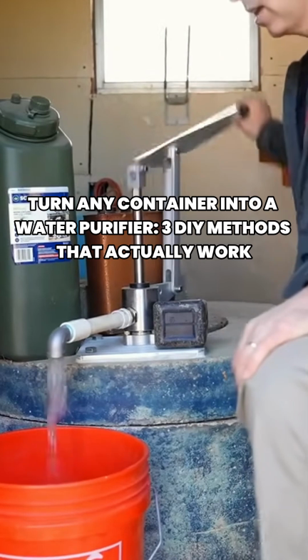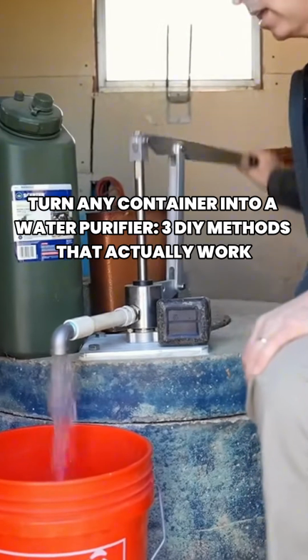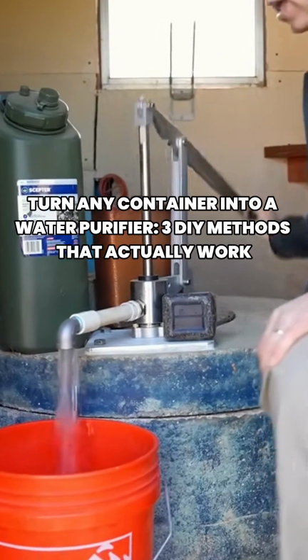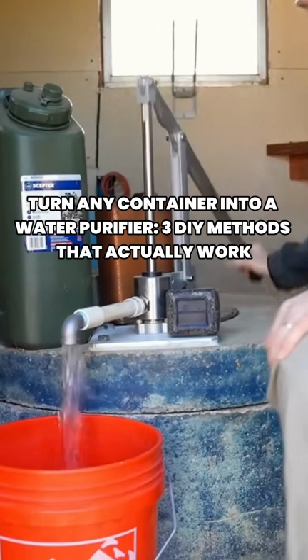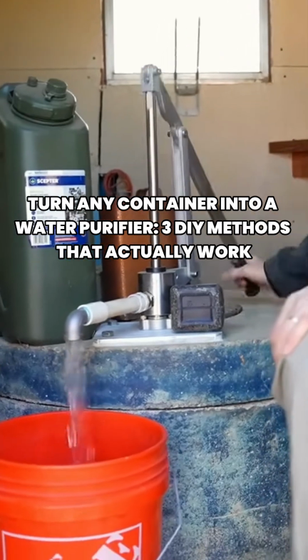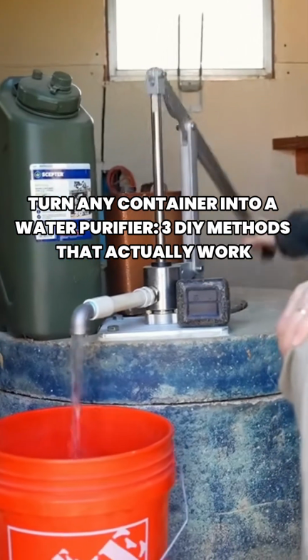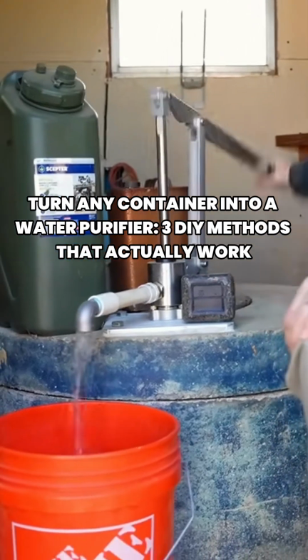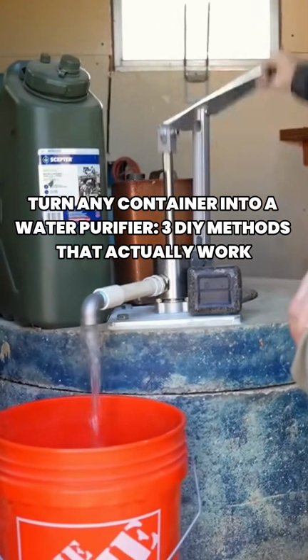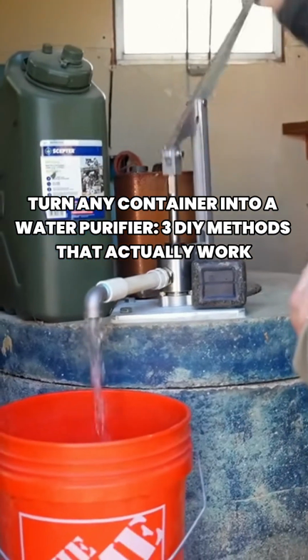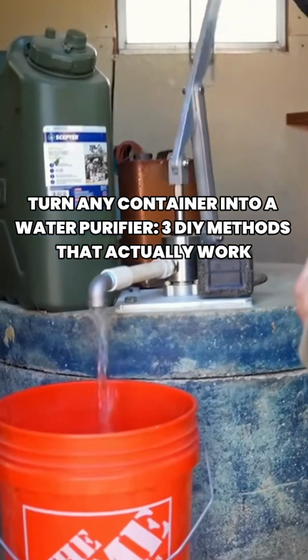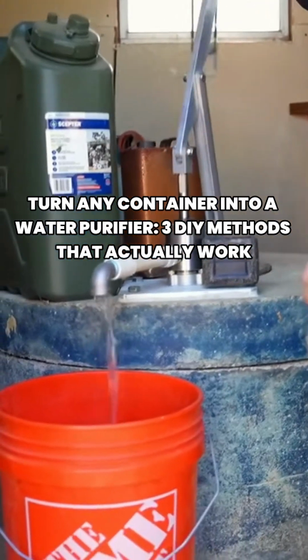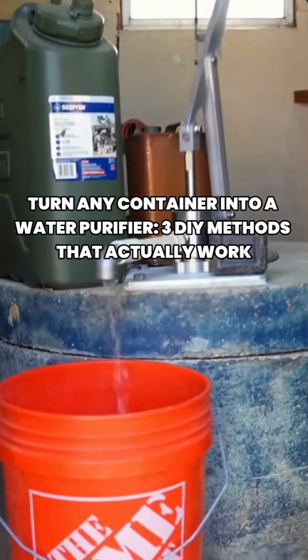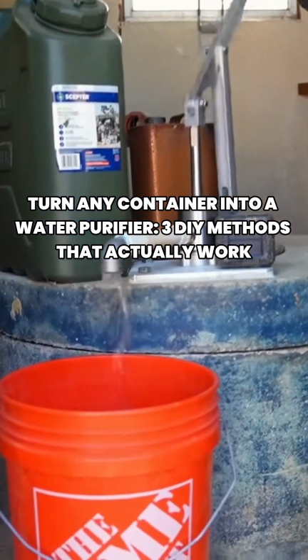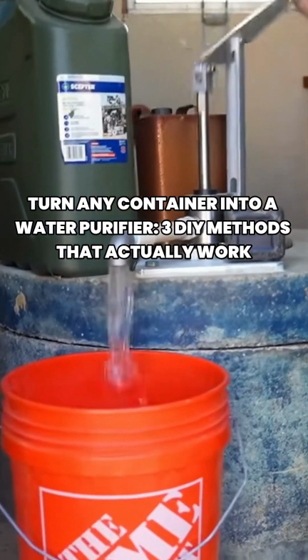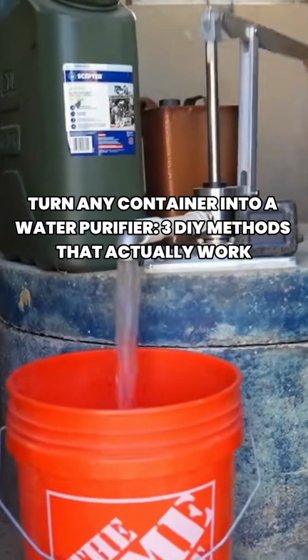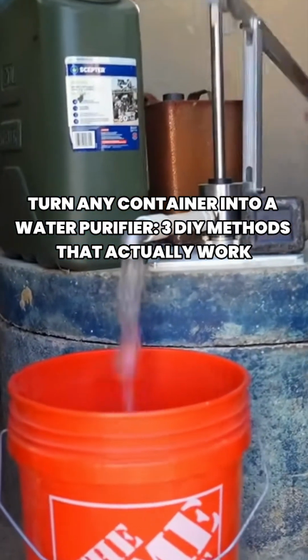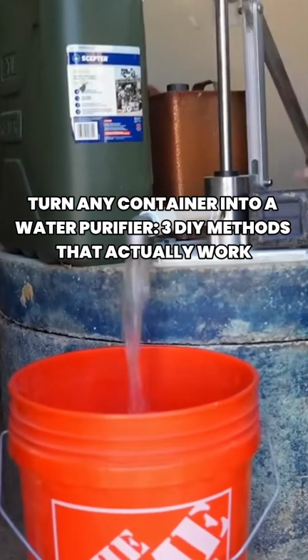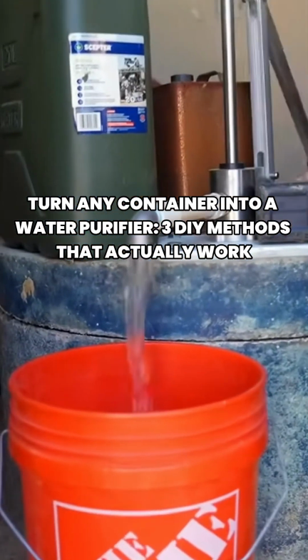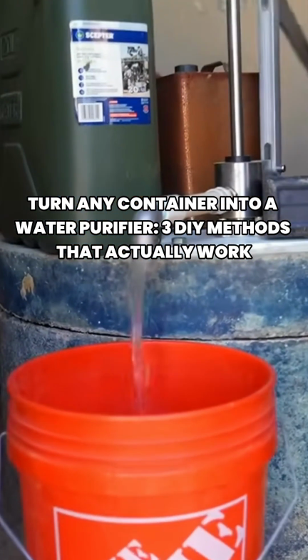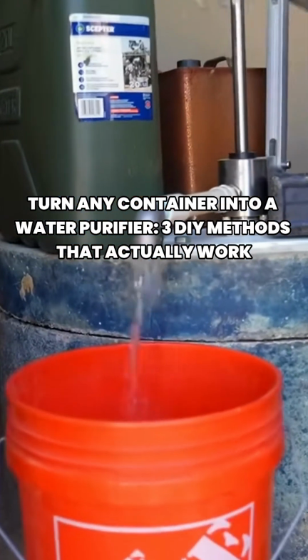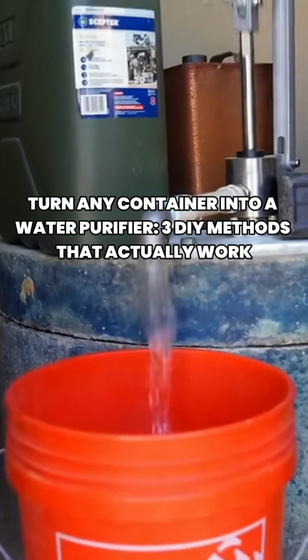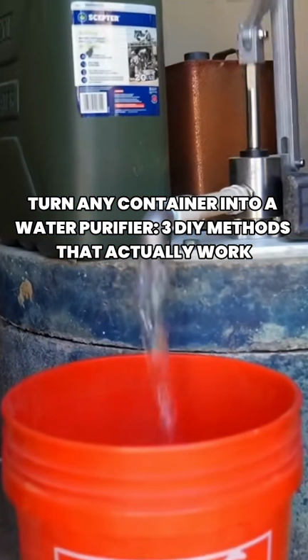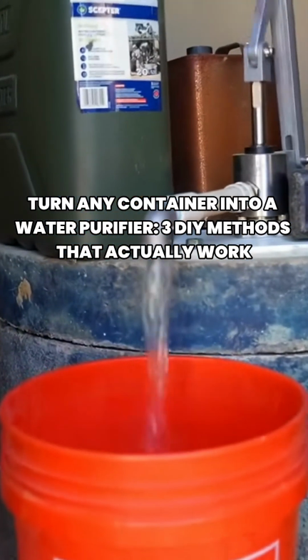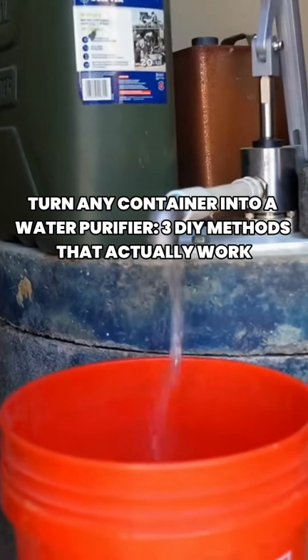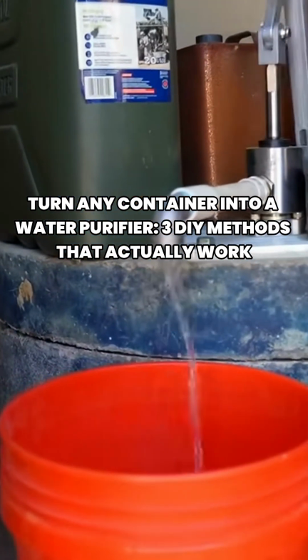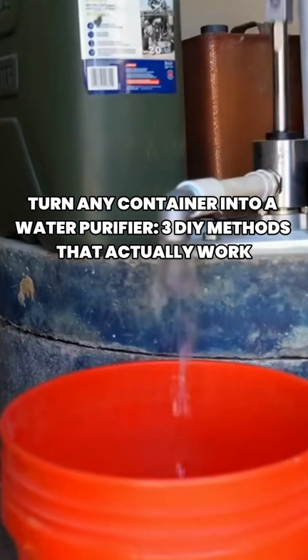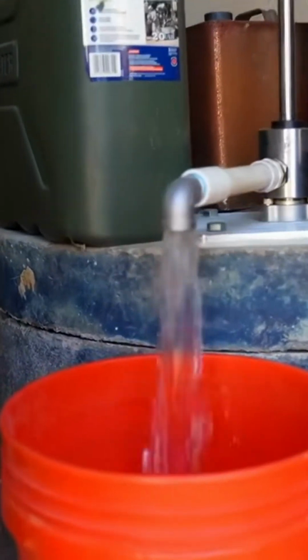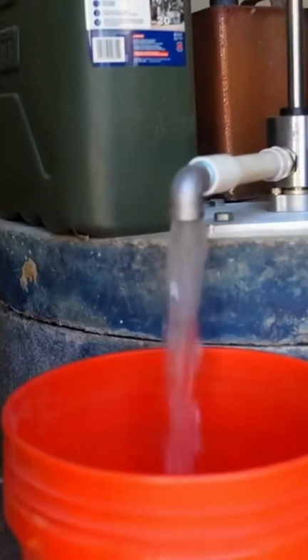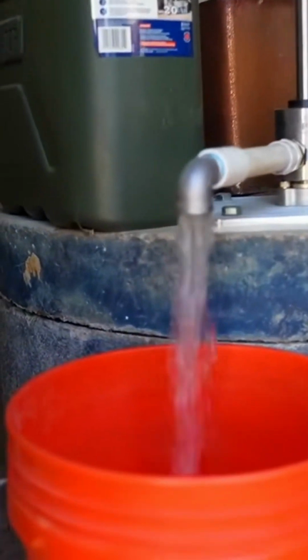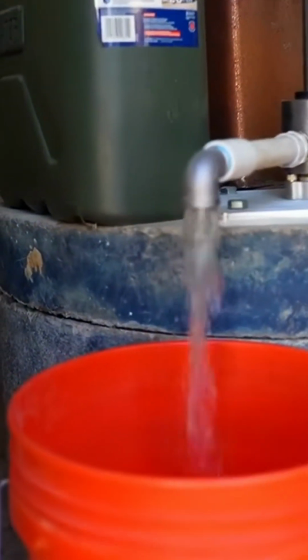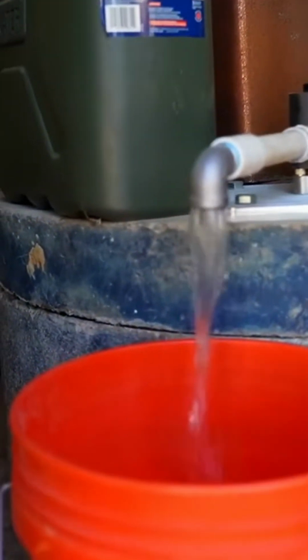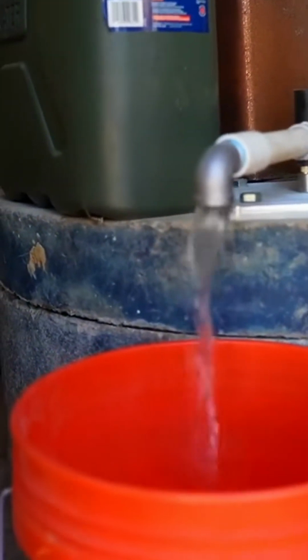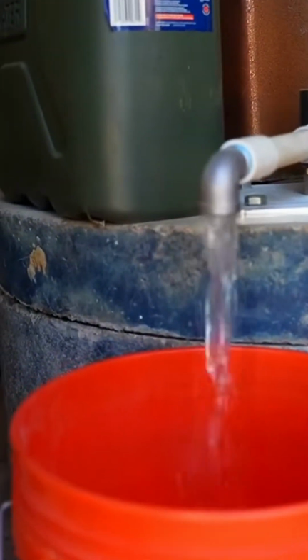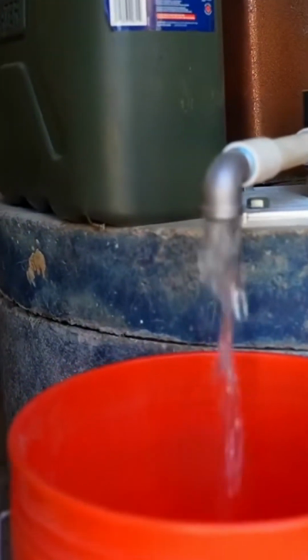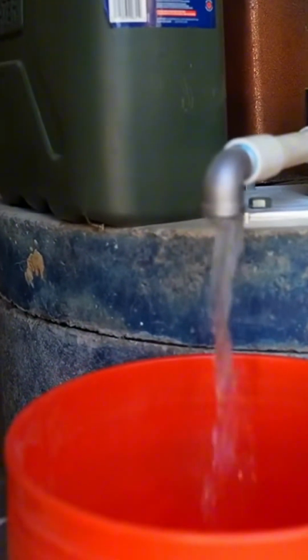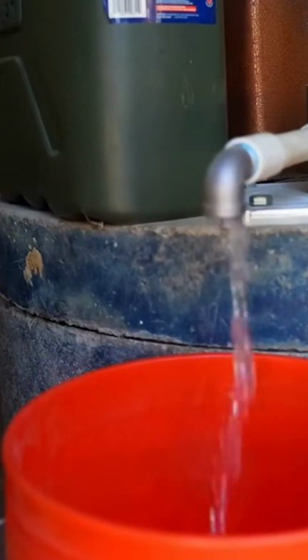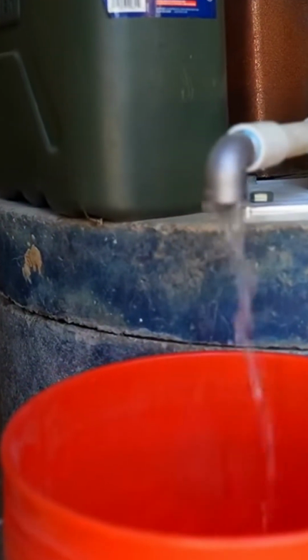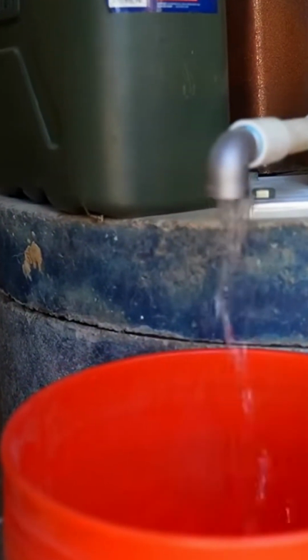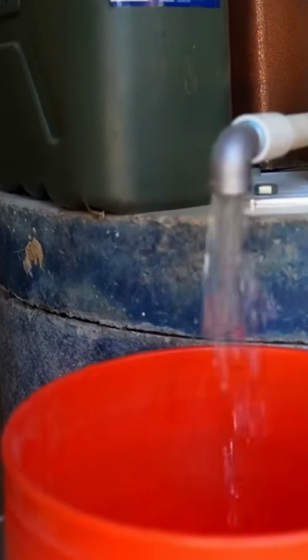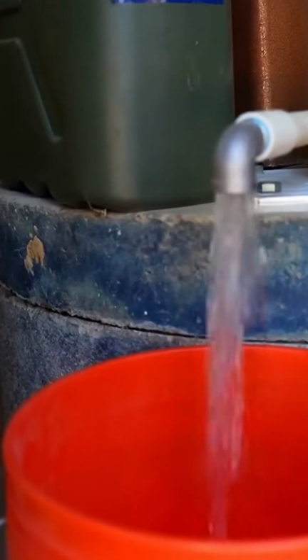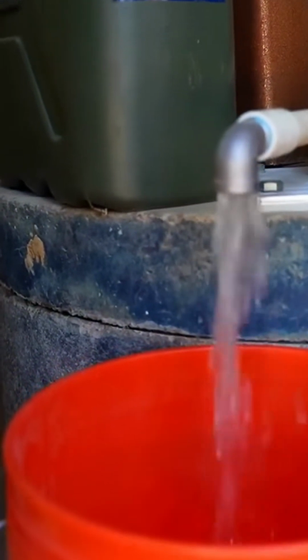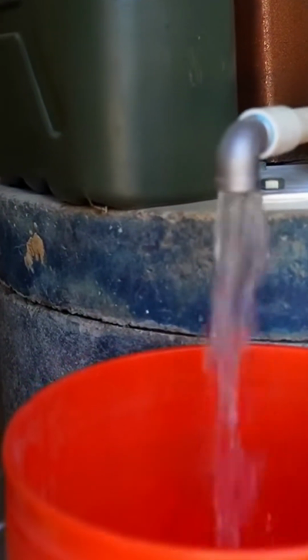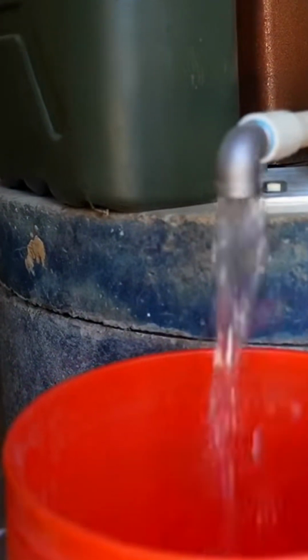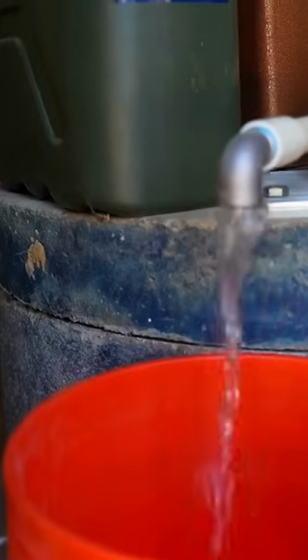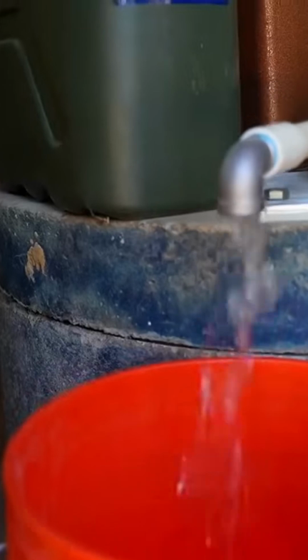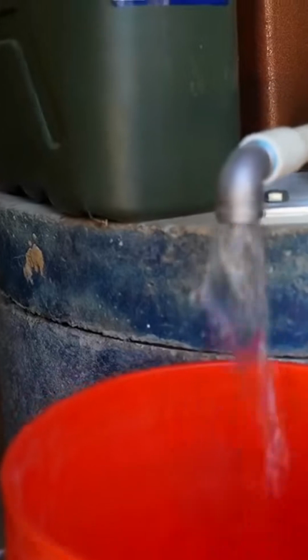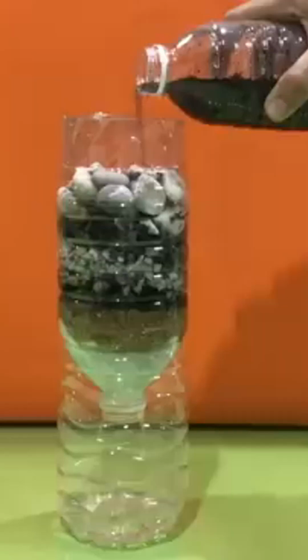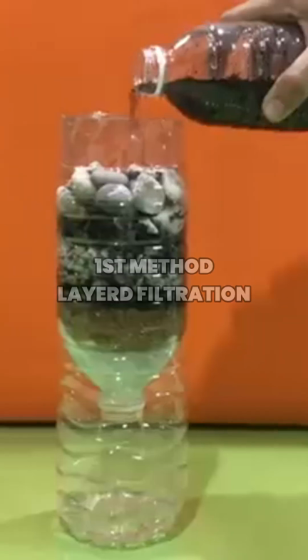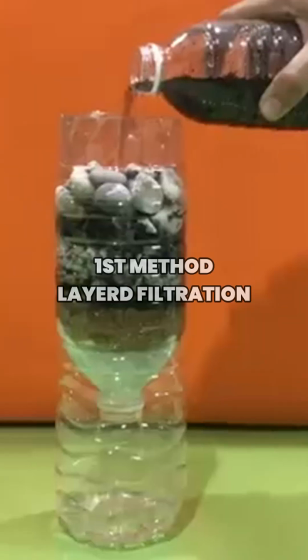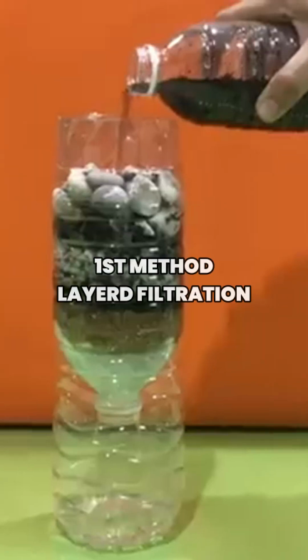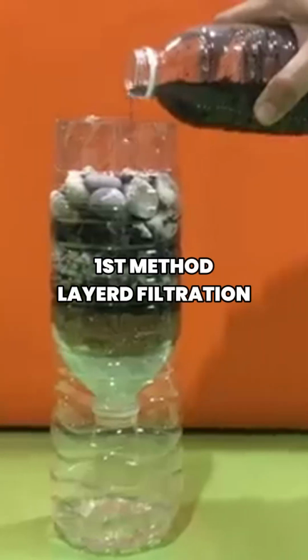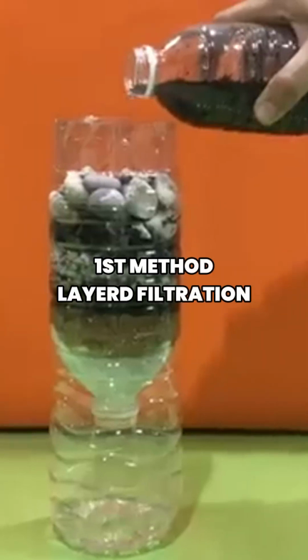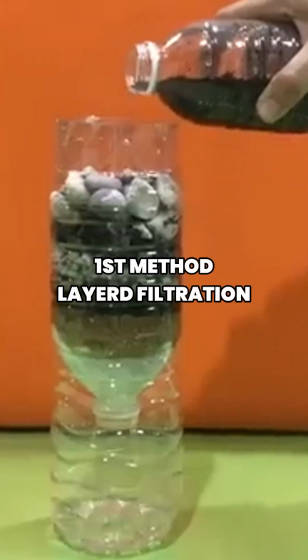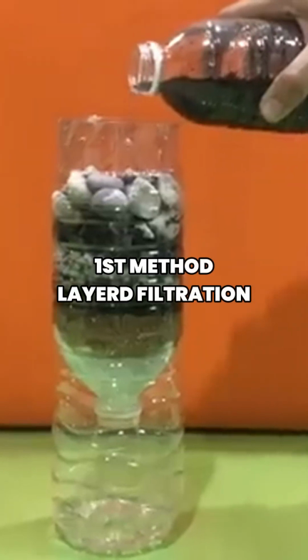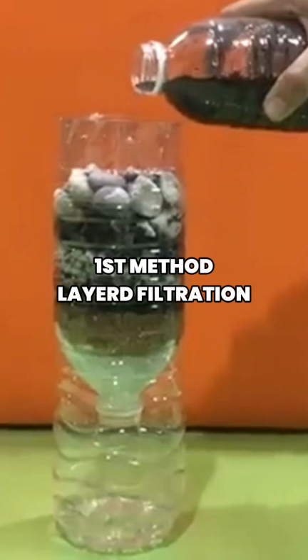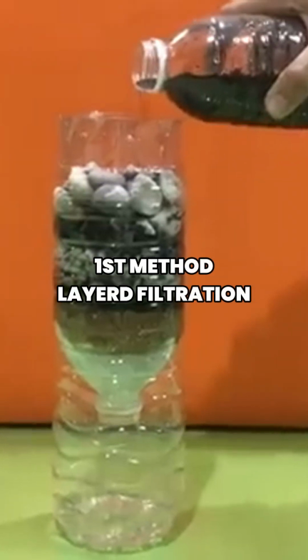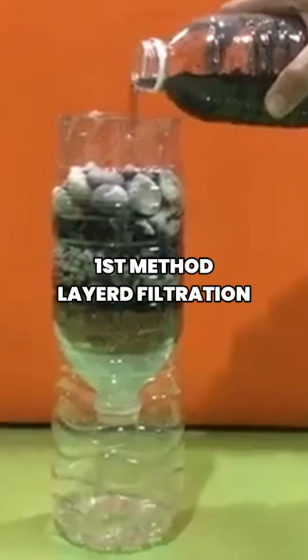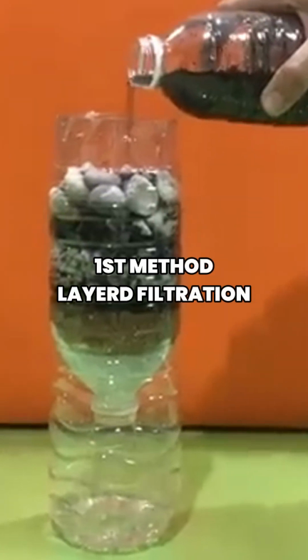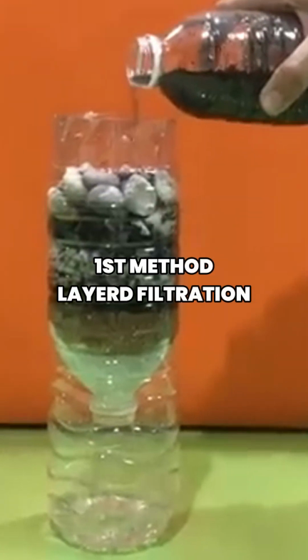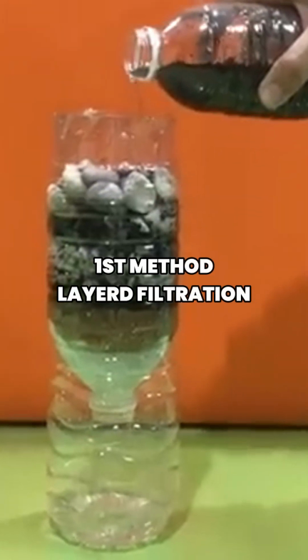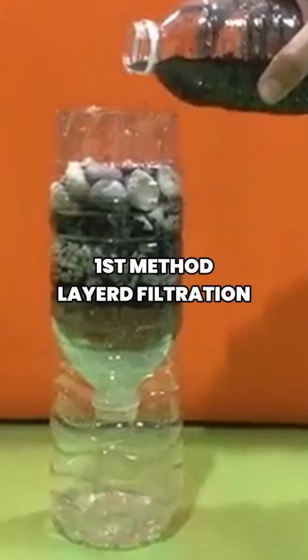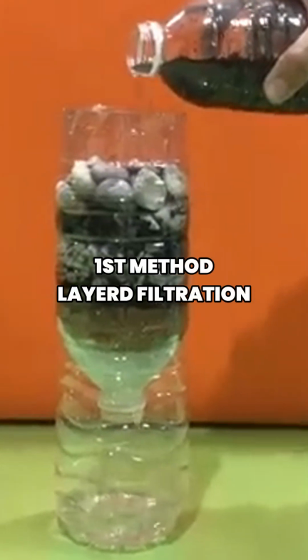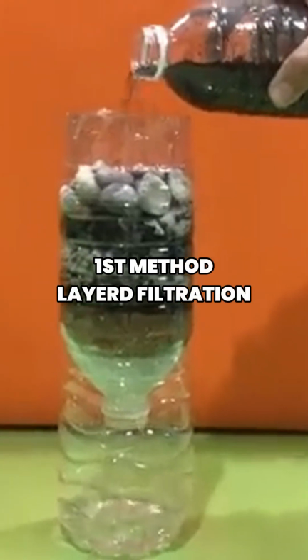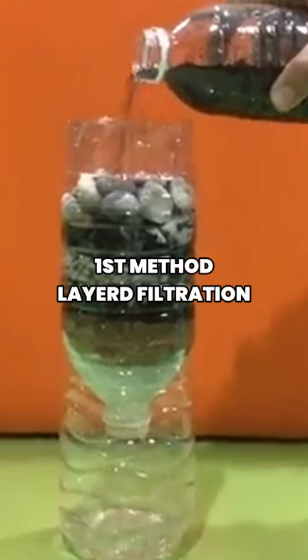Turn any container into a water purifier with these three DIY methods that actually work. The first method uses layered filtration.